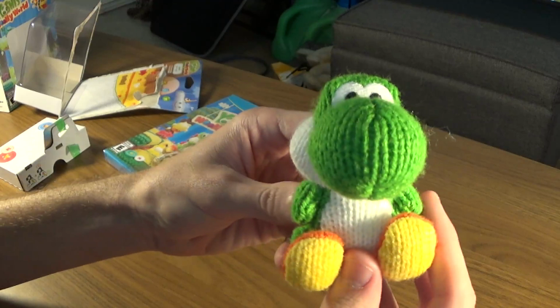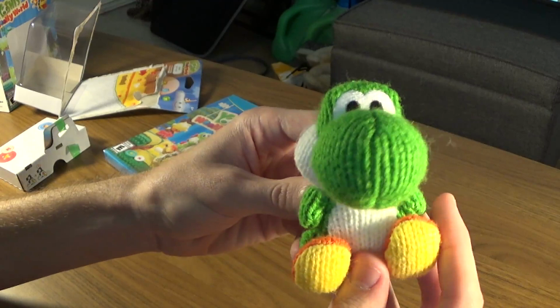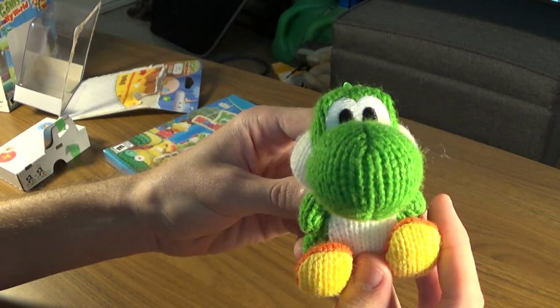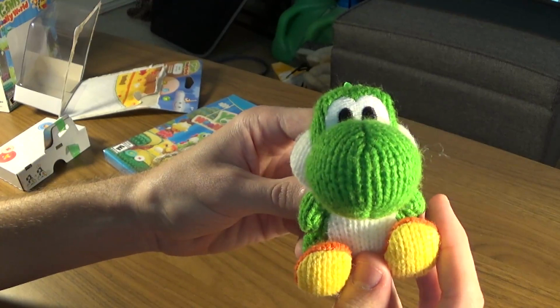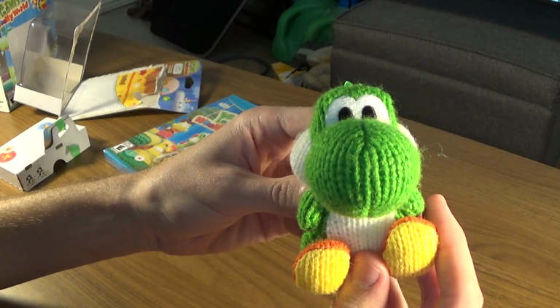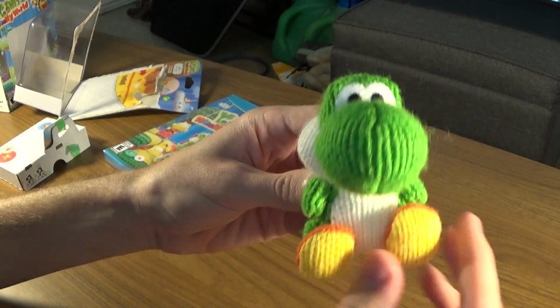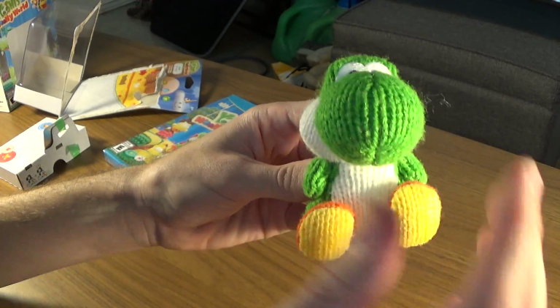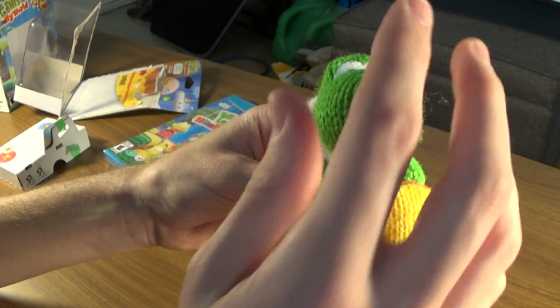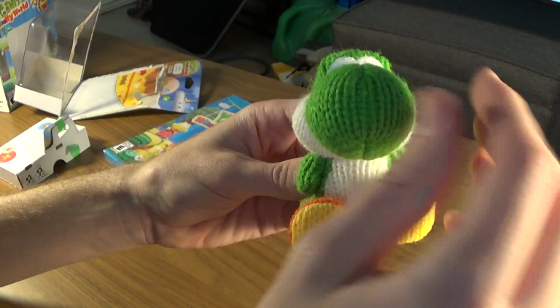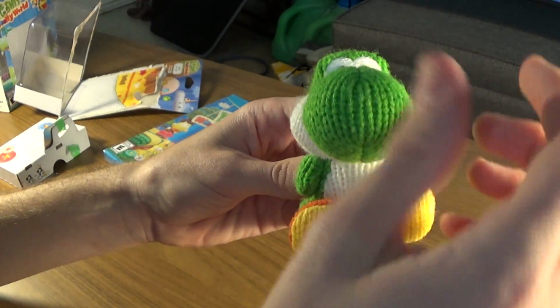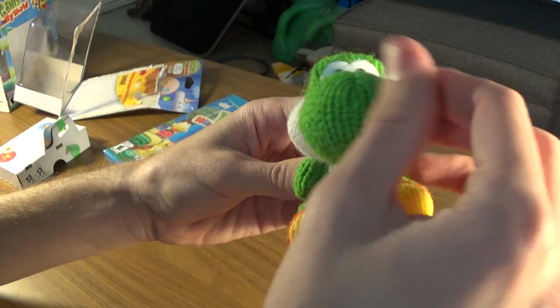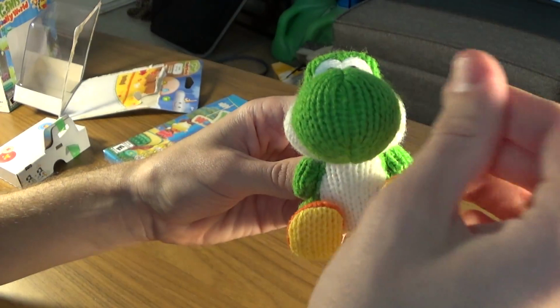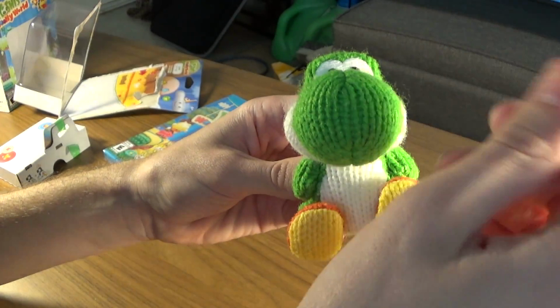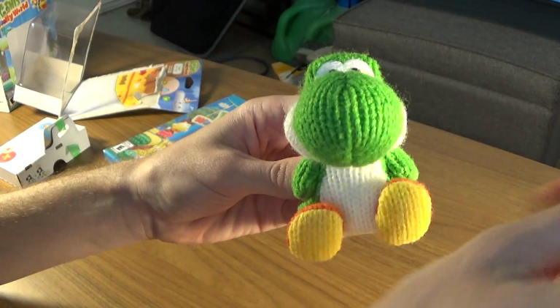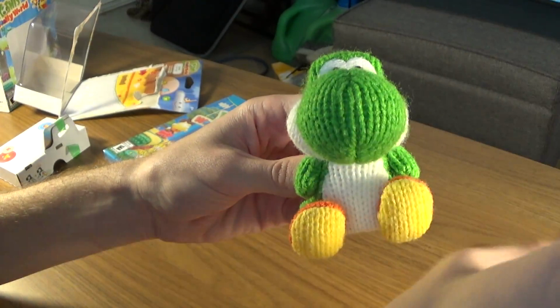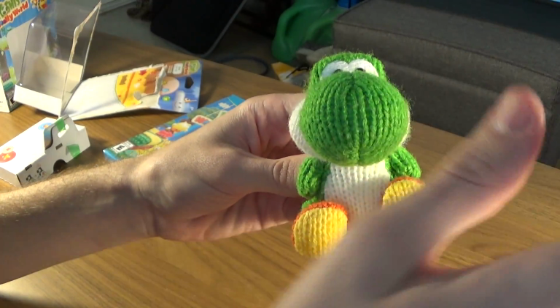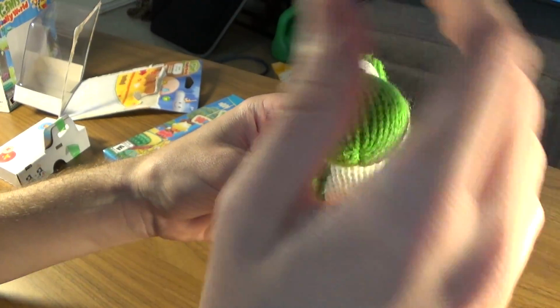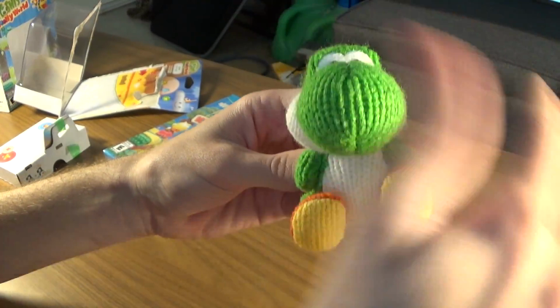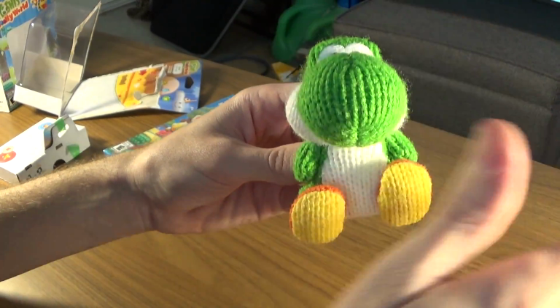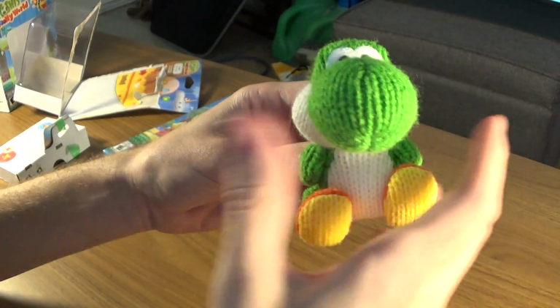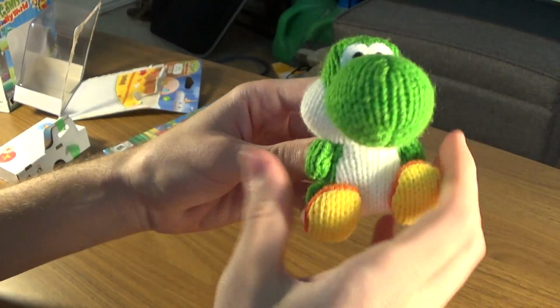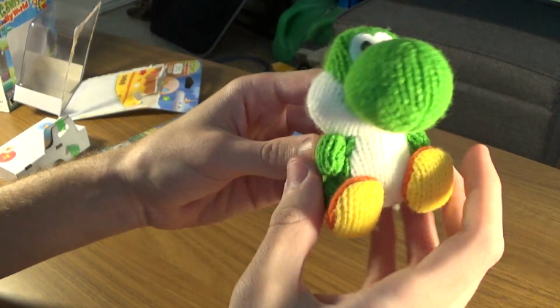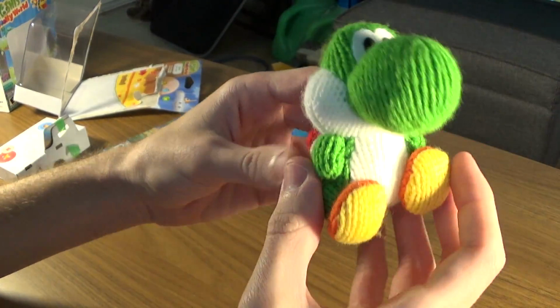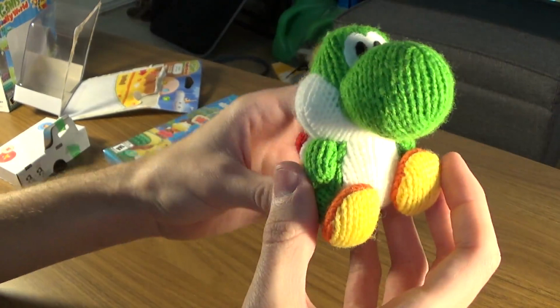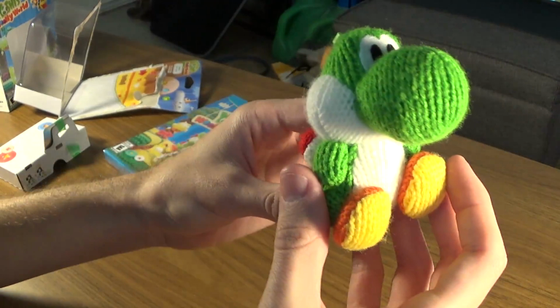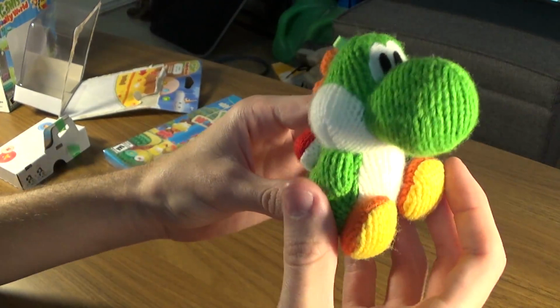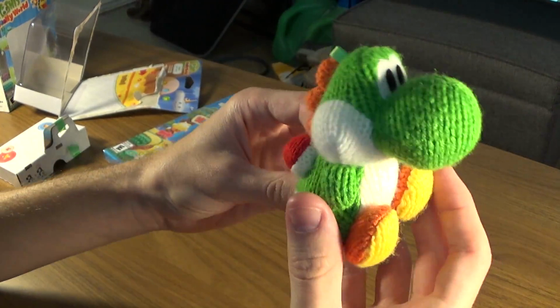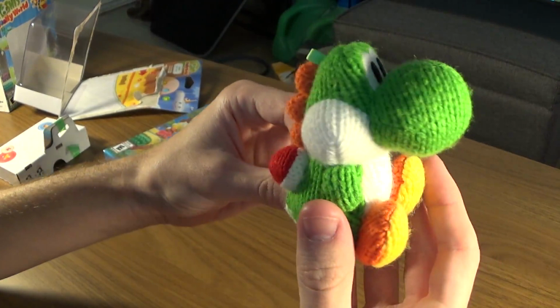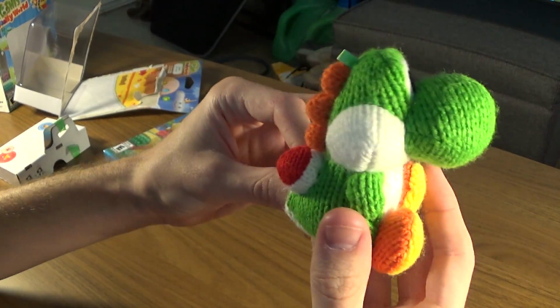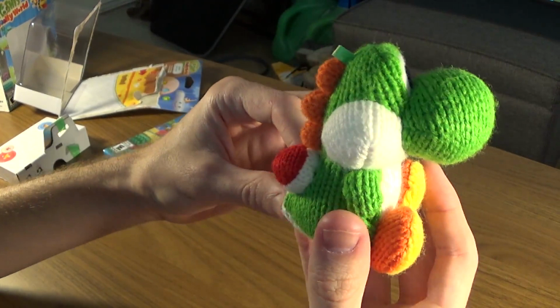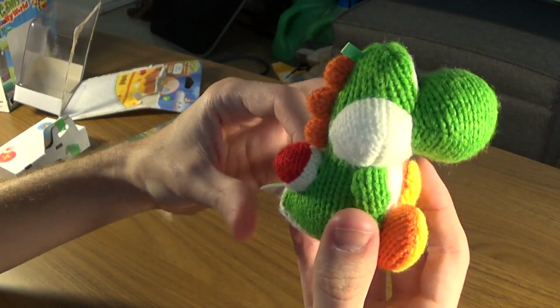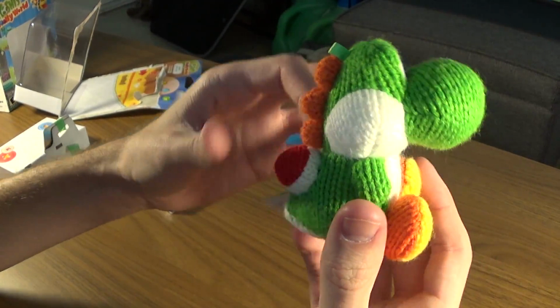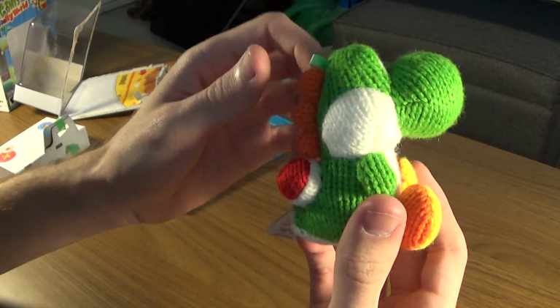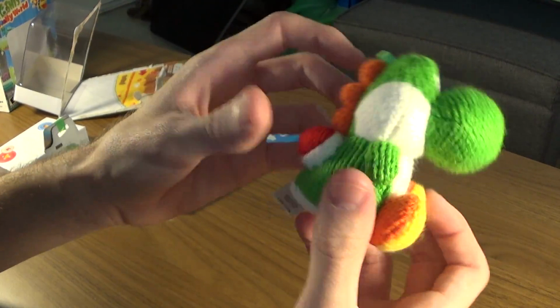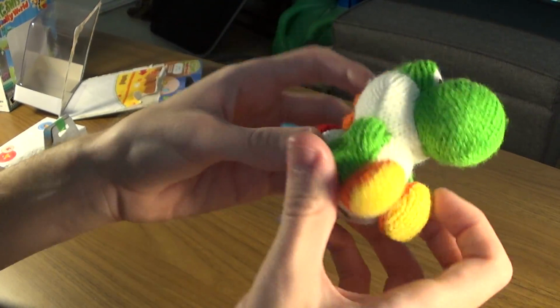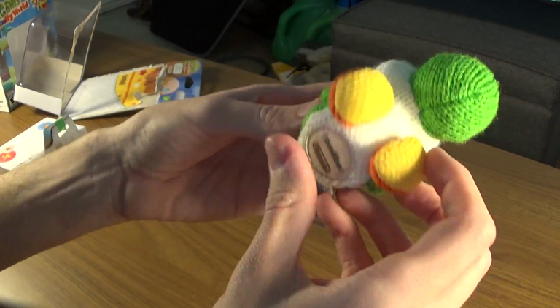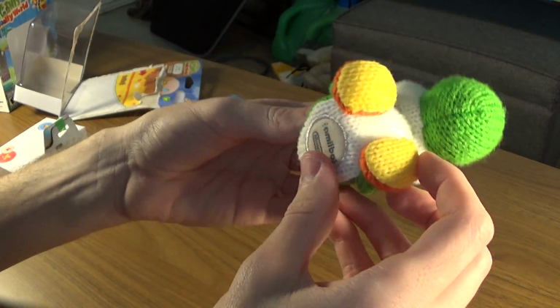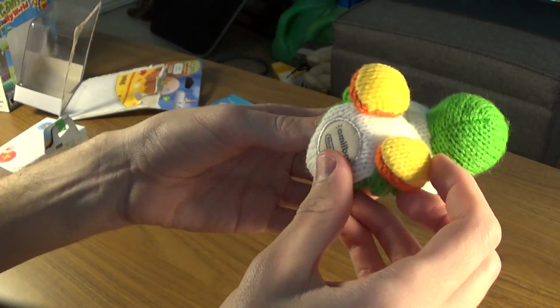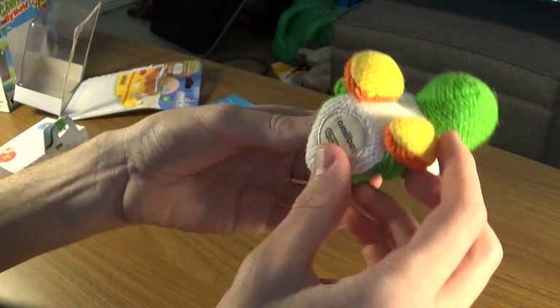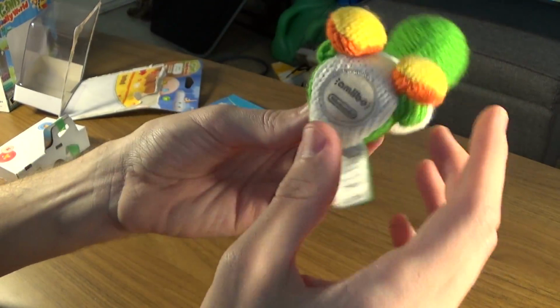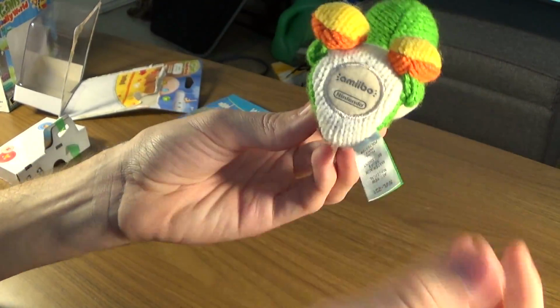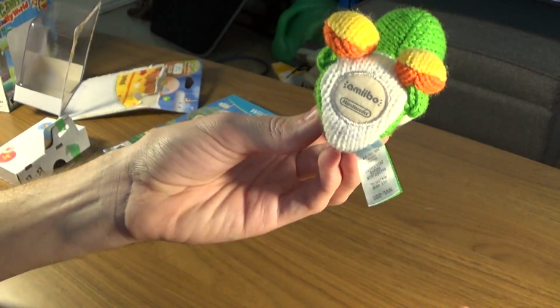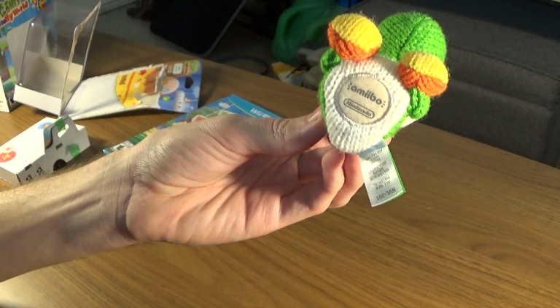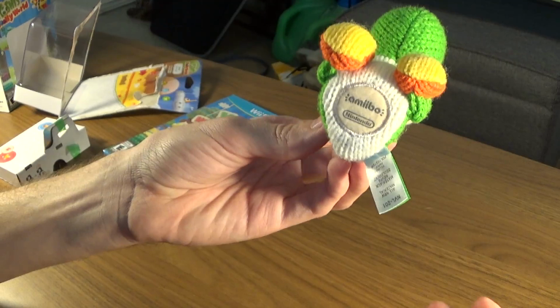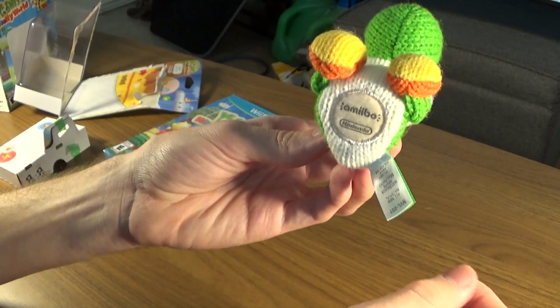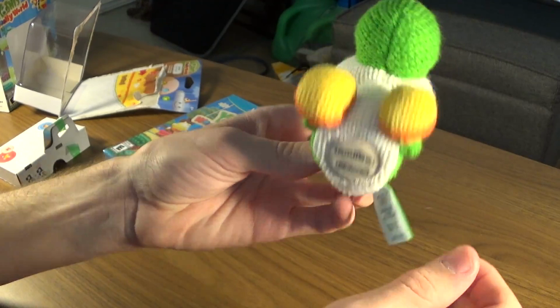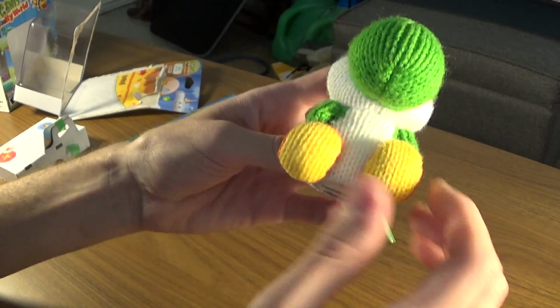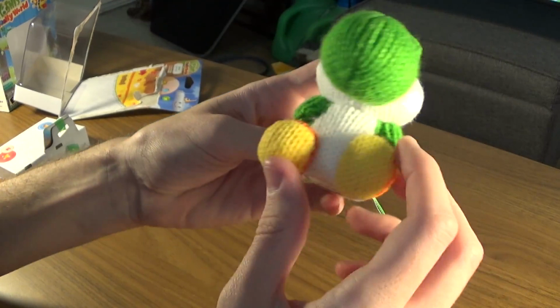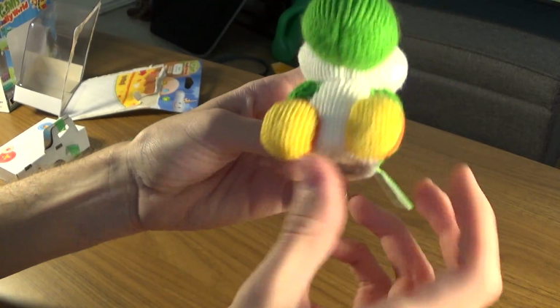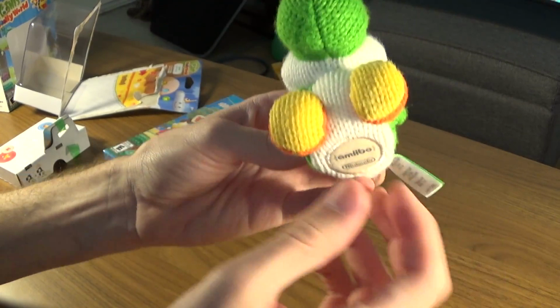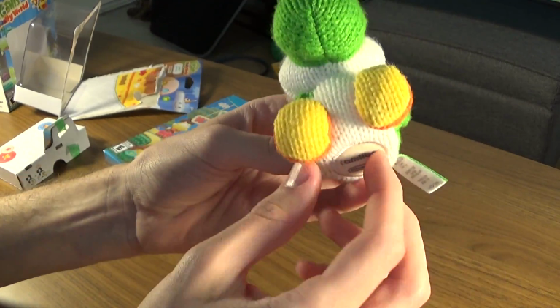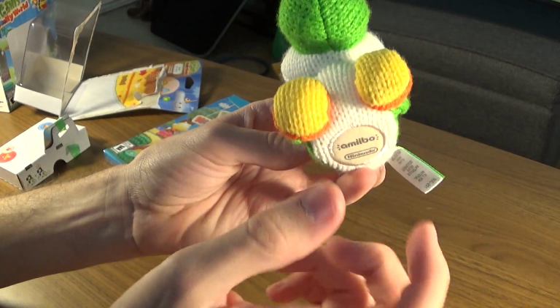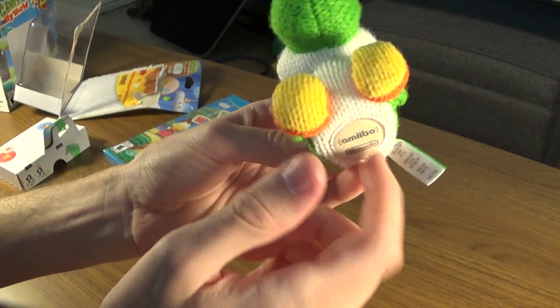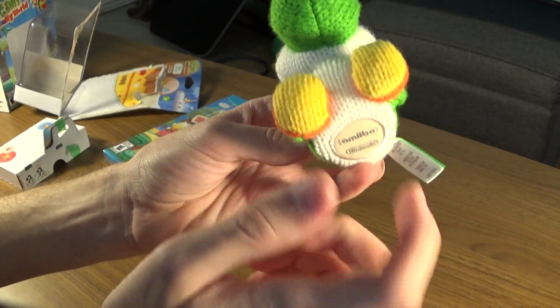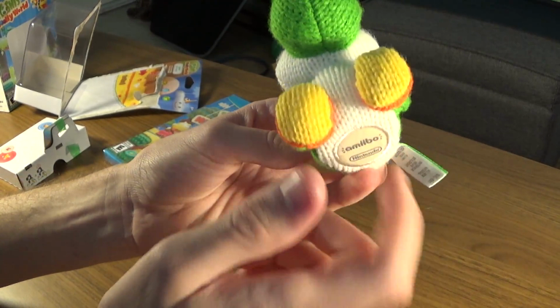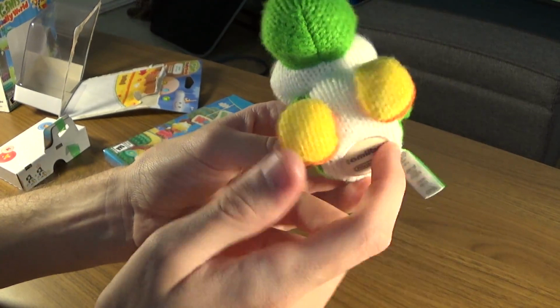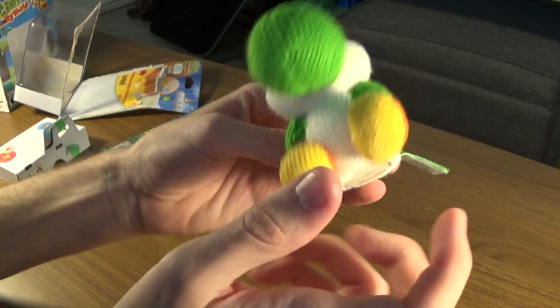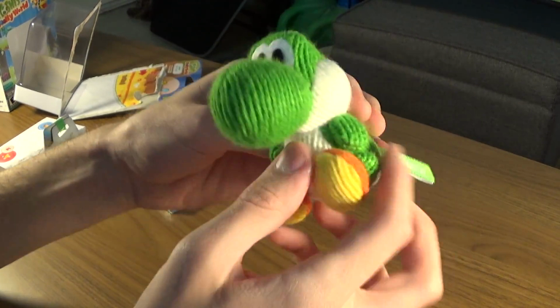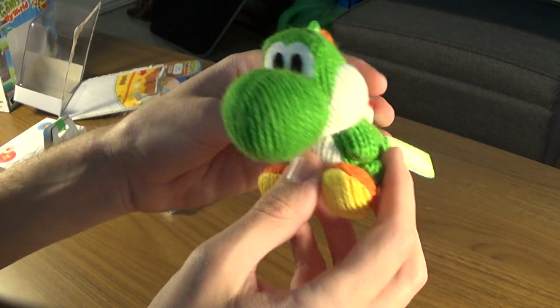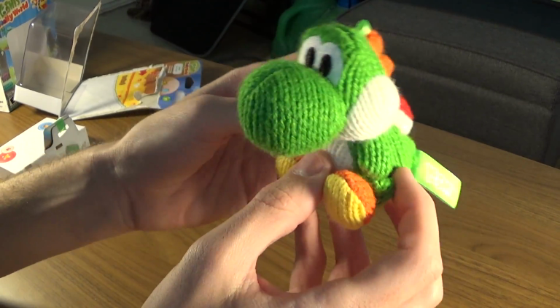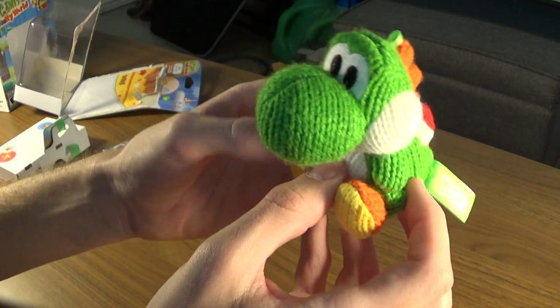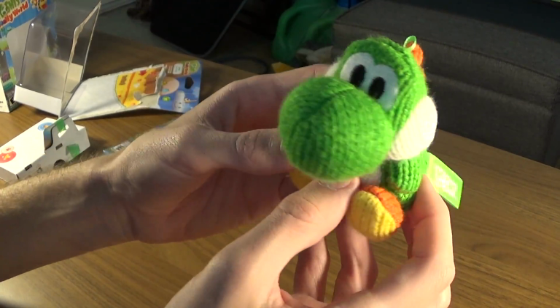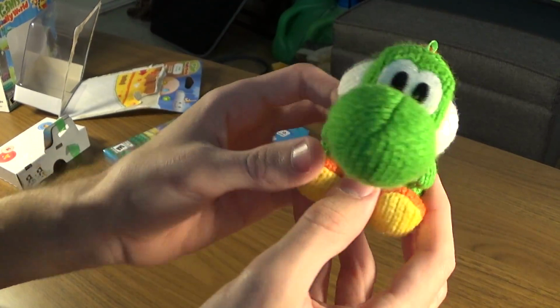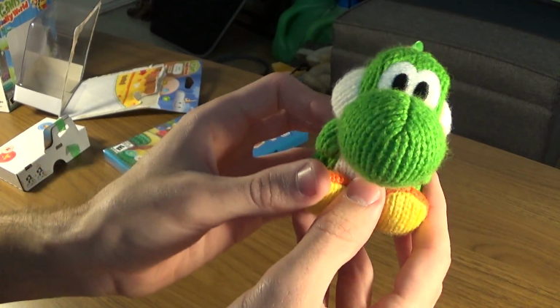It's very nice. It has a little bit of fluff on it, but that's just the way Yarn is. Full Amiibo functionality; the base is a bit solid.